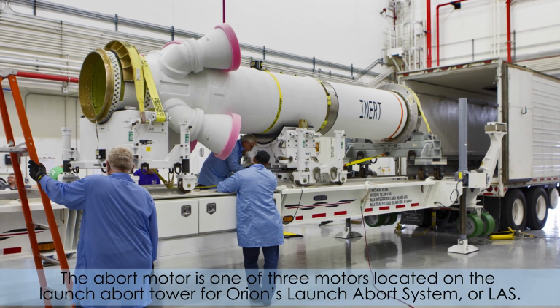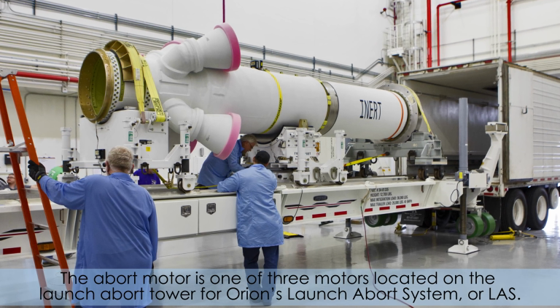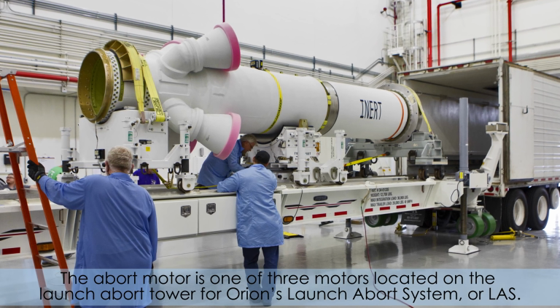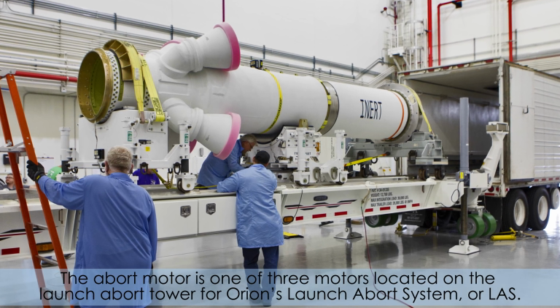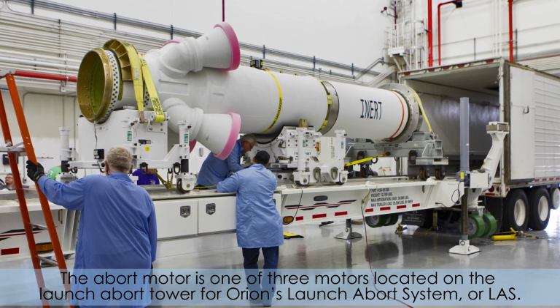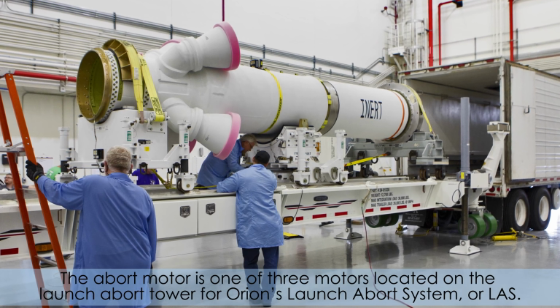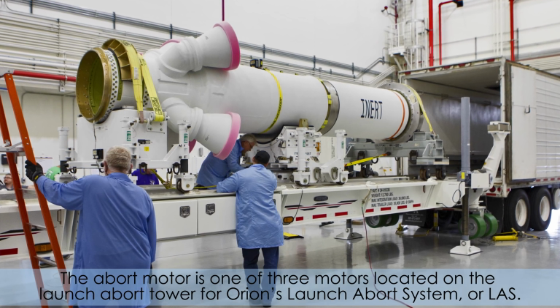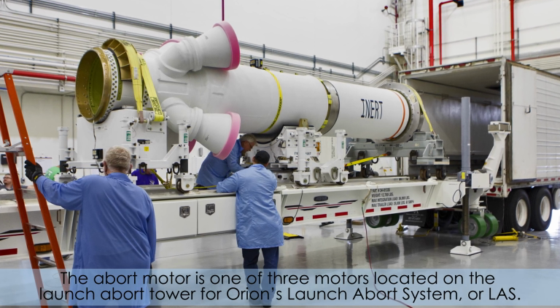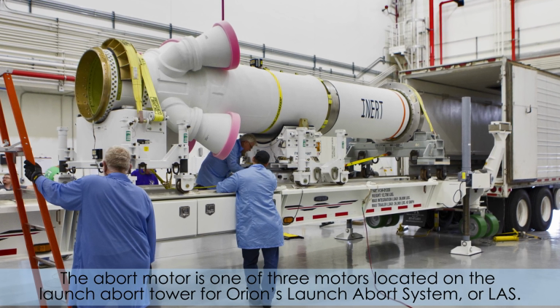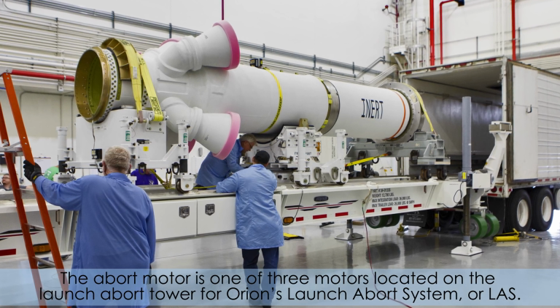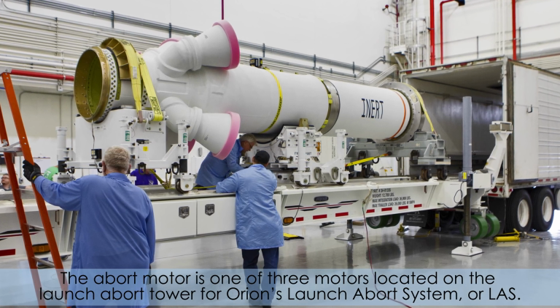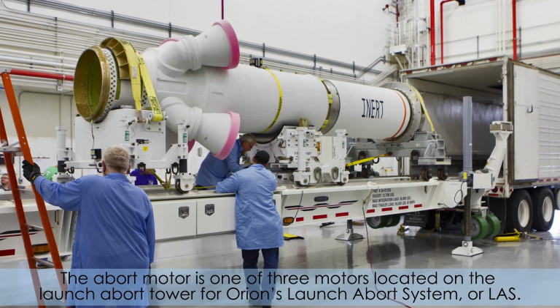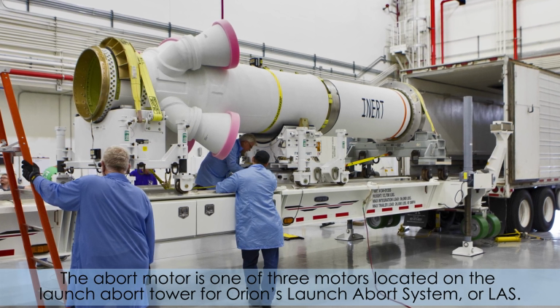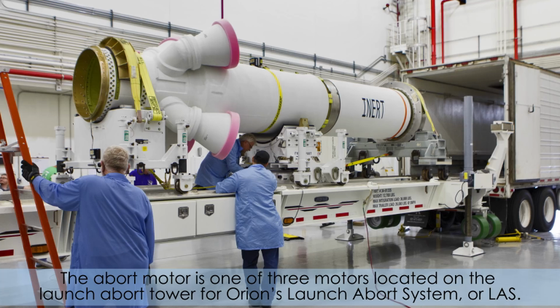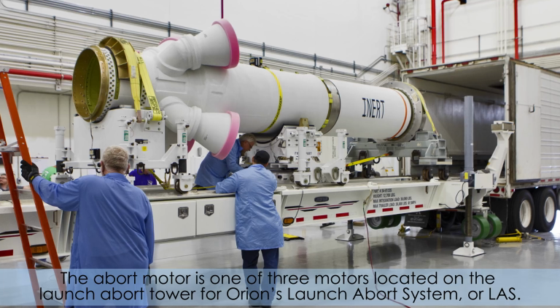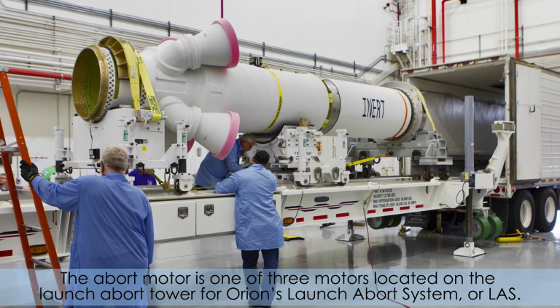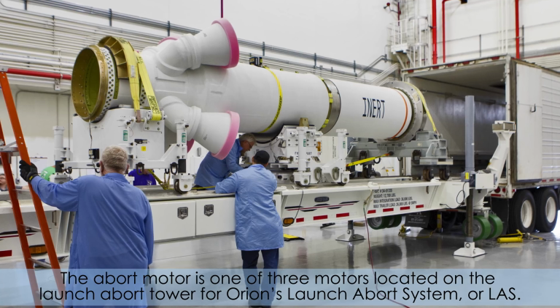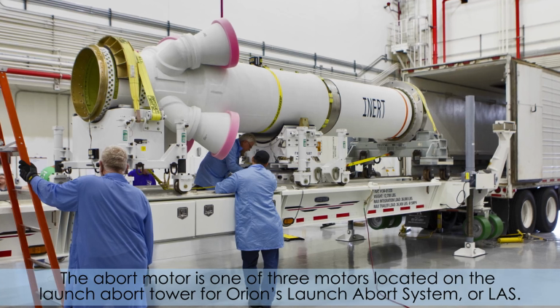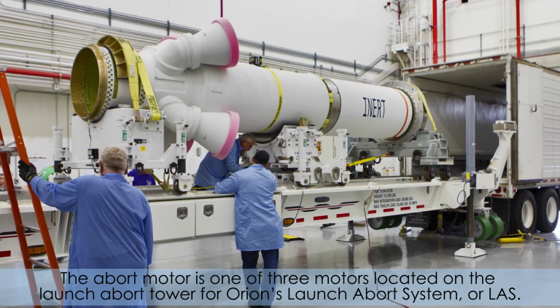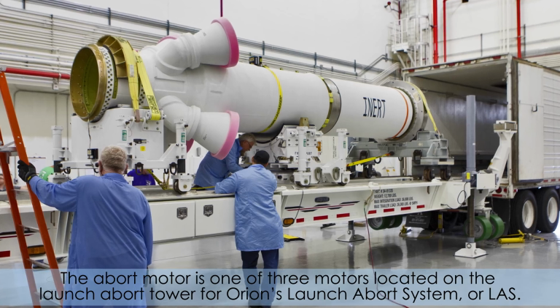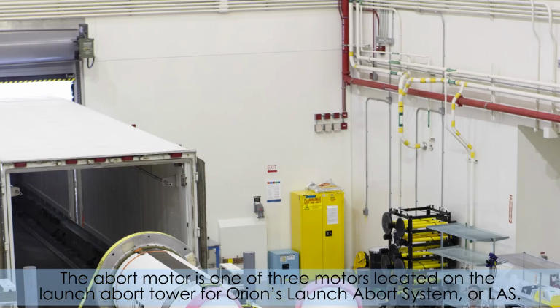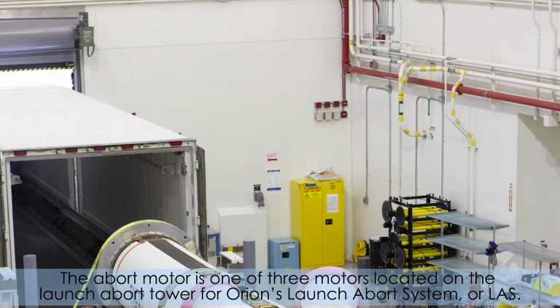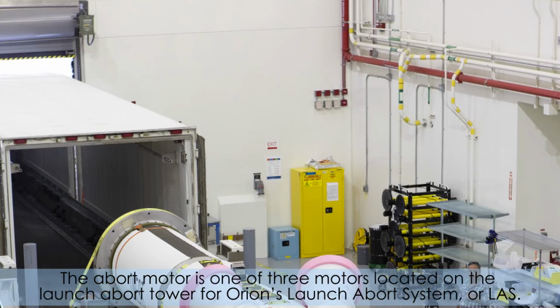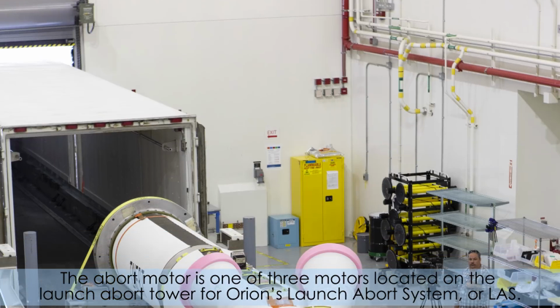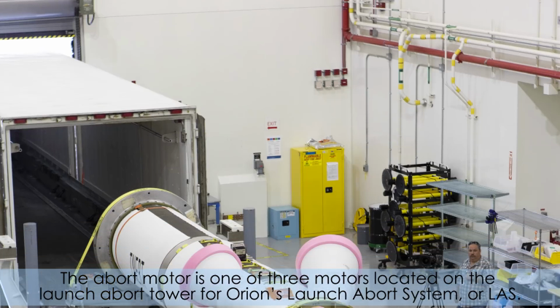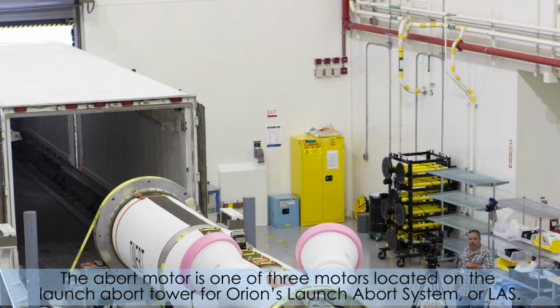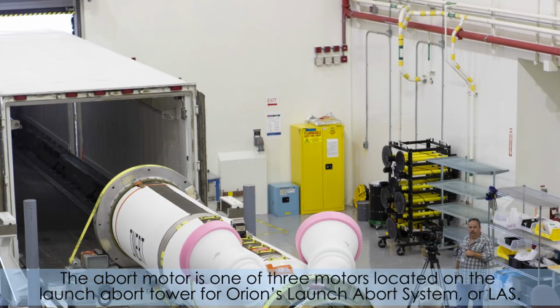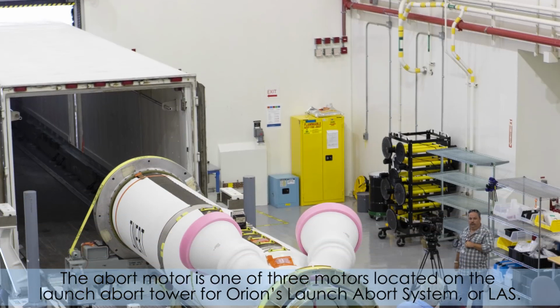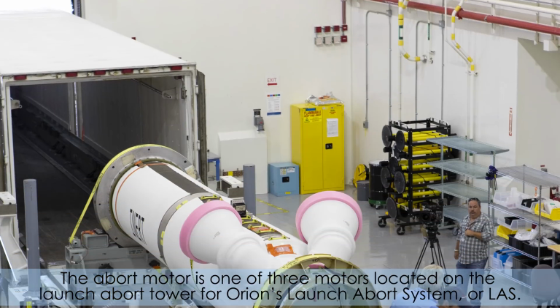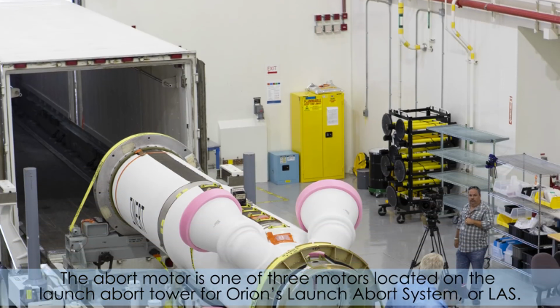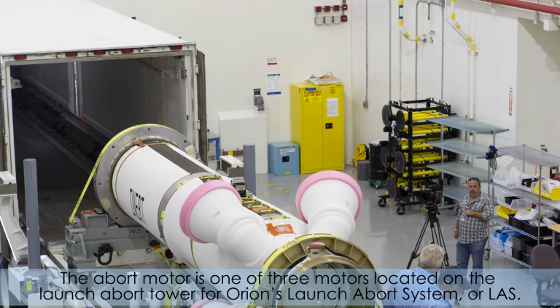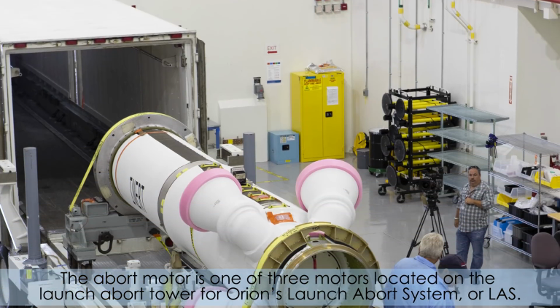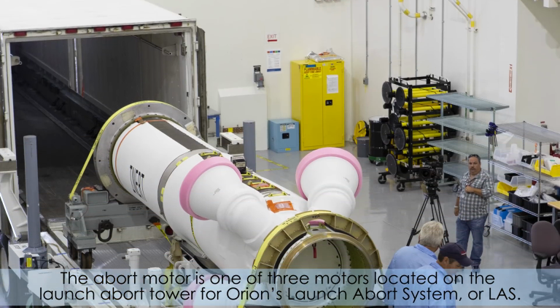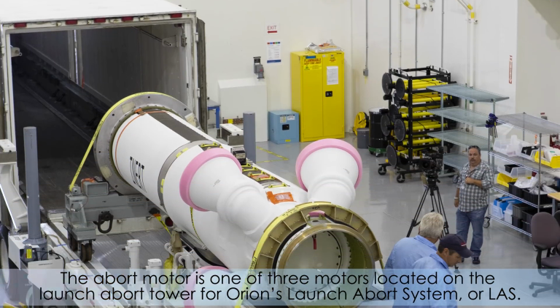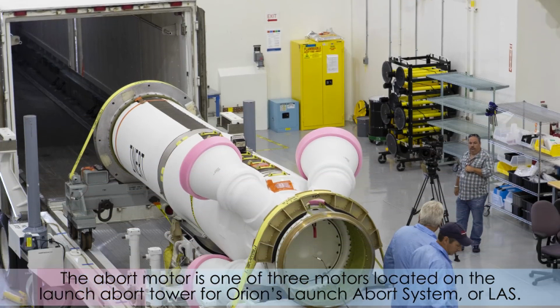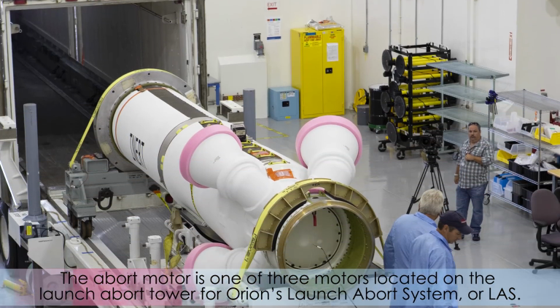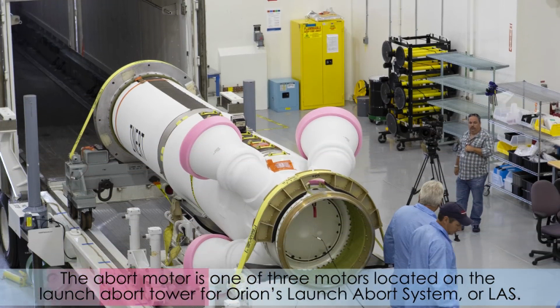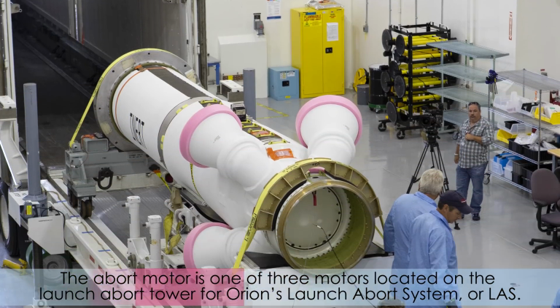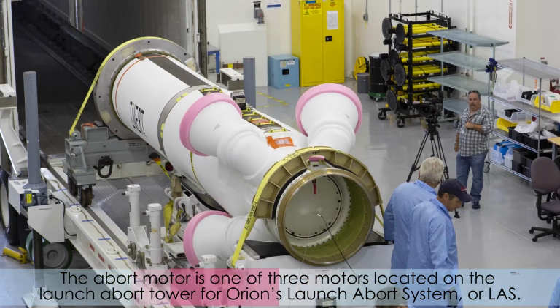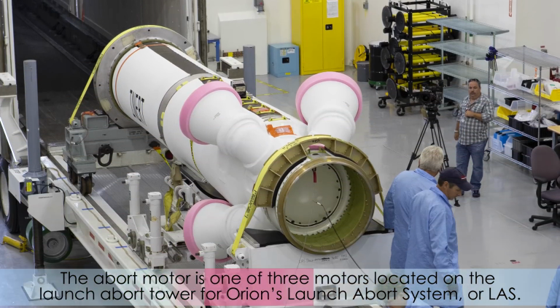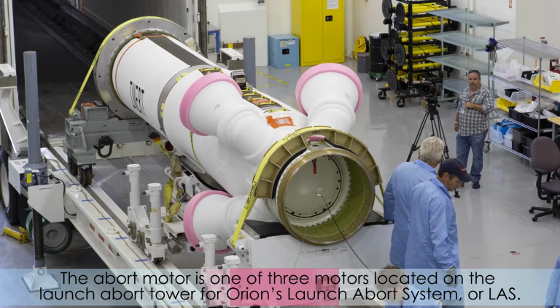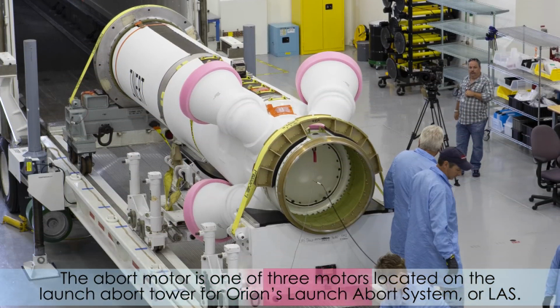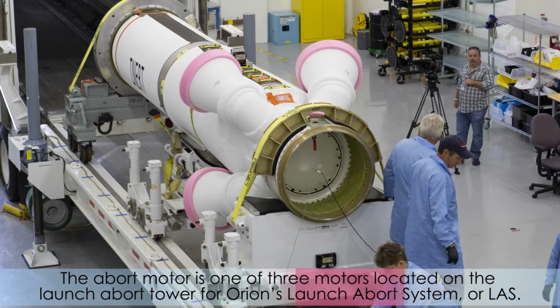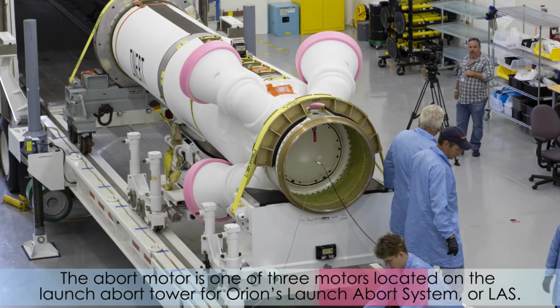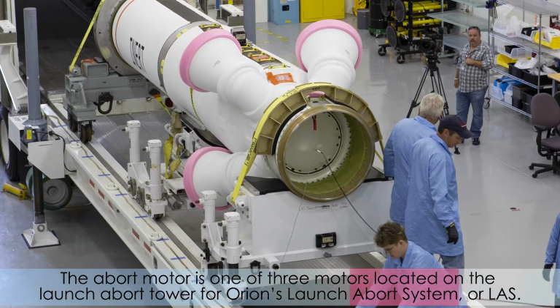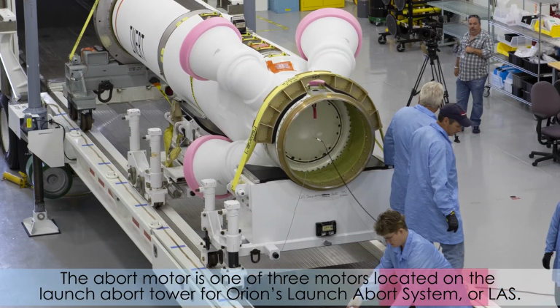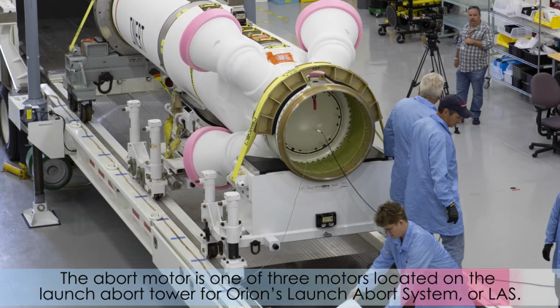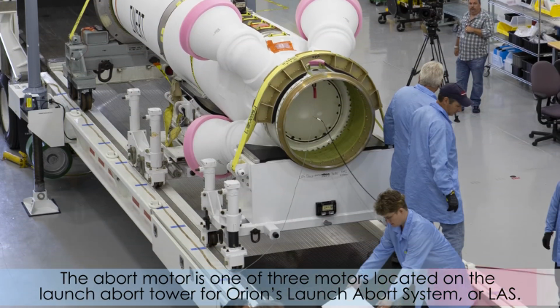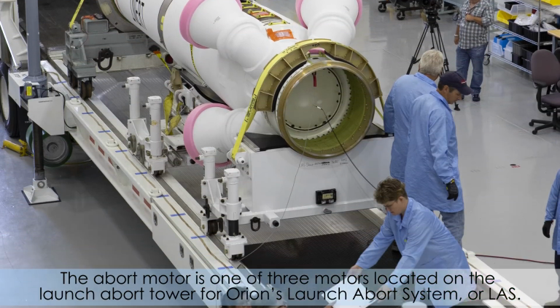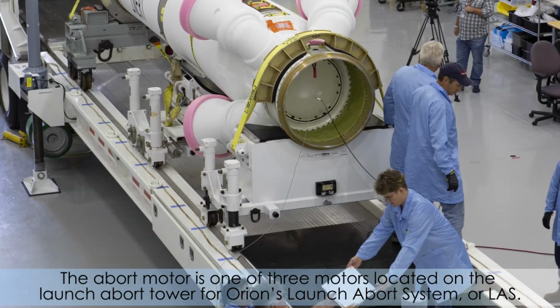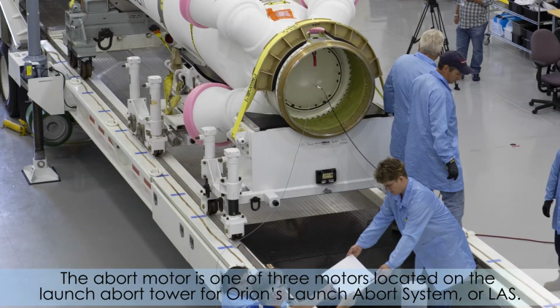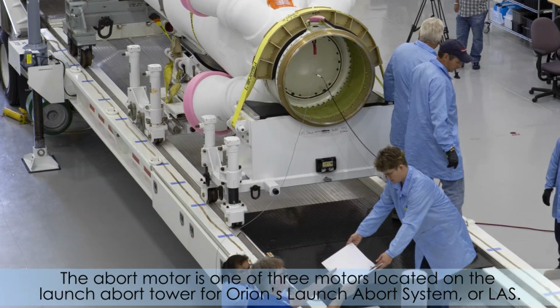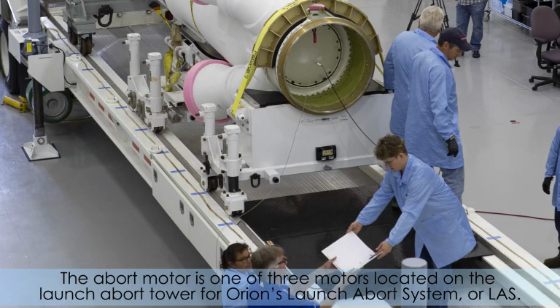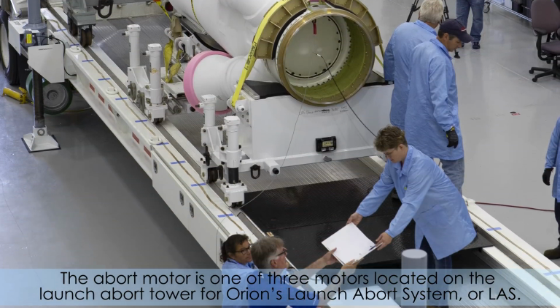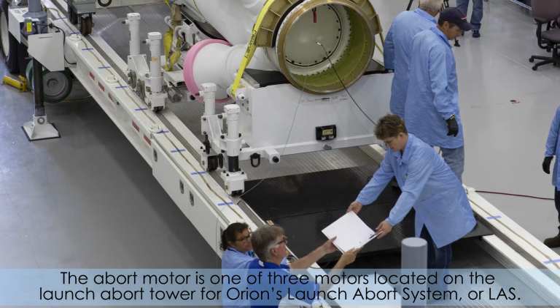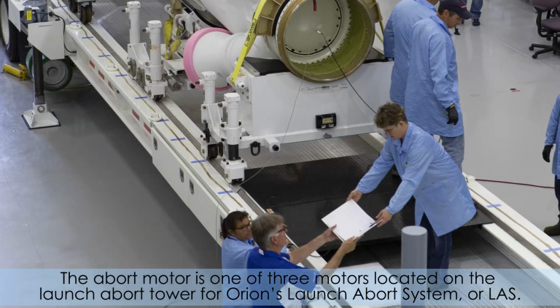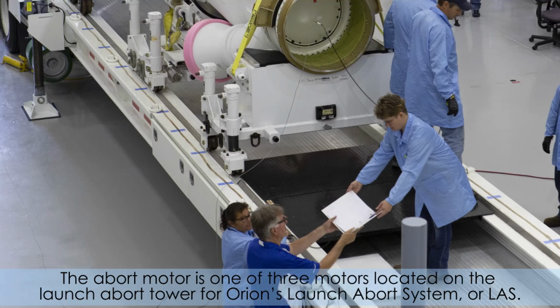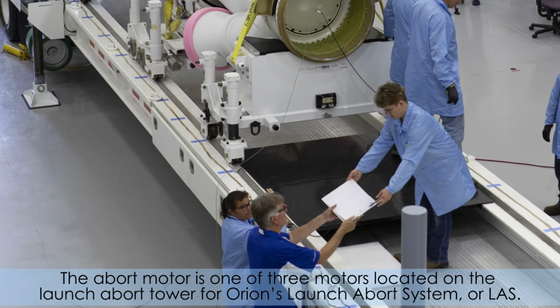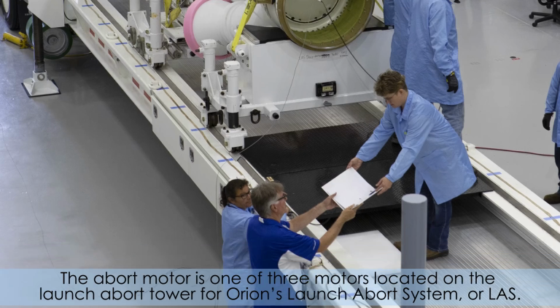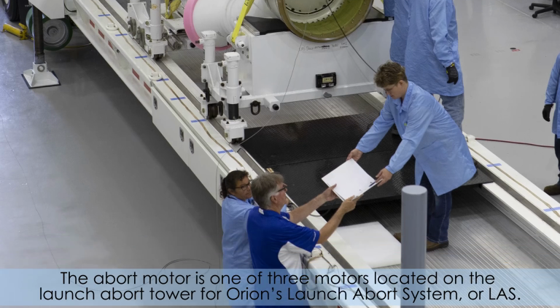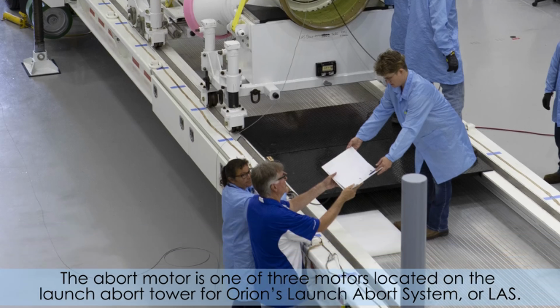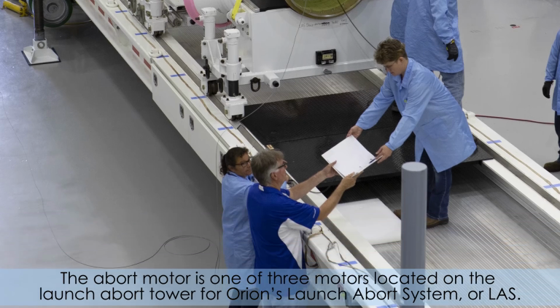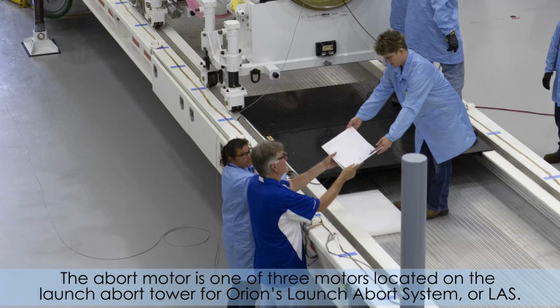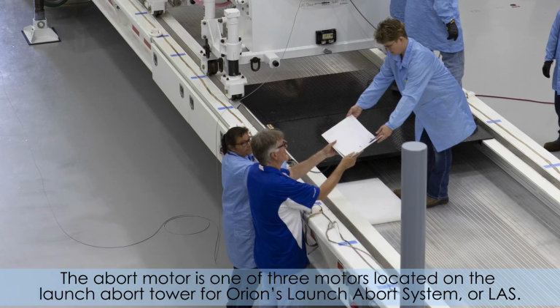The abort motor is one of three motors located on the launch abort tower for Orion's Launch Abort System, or LAS.